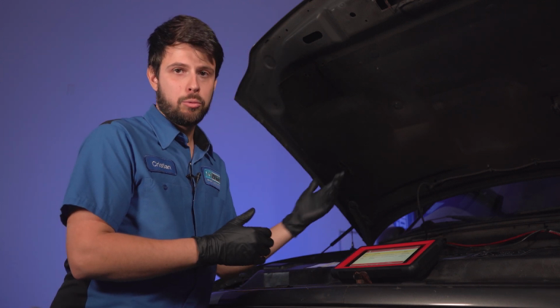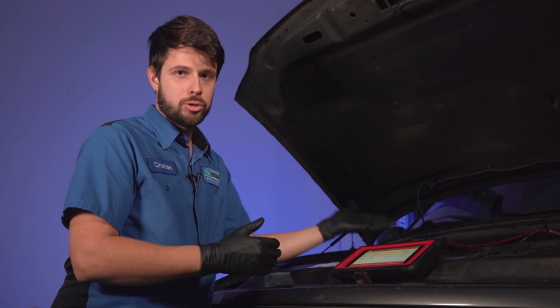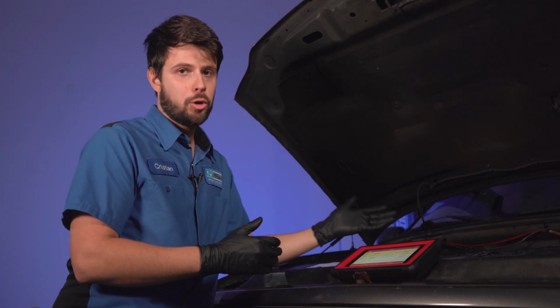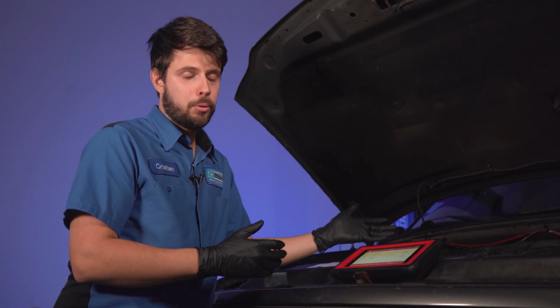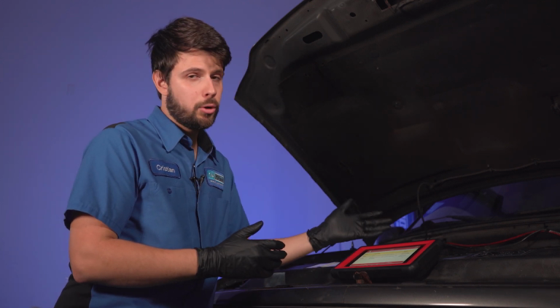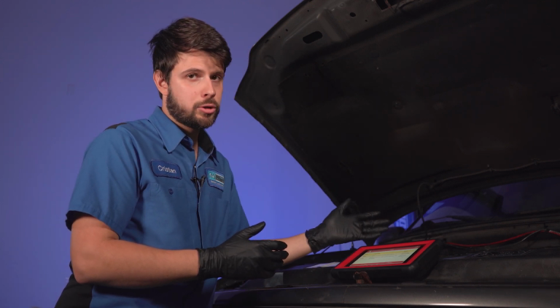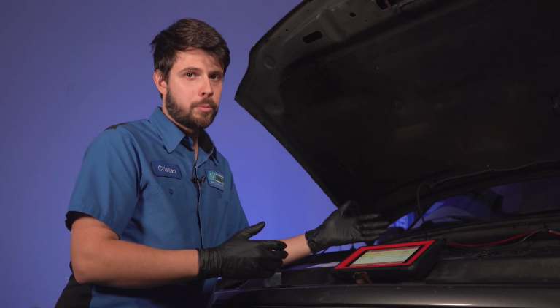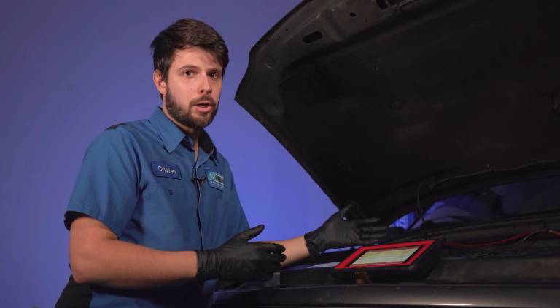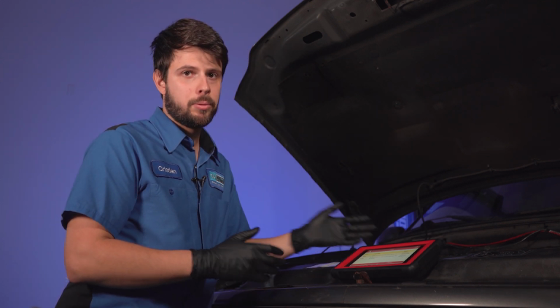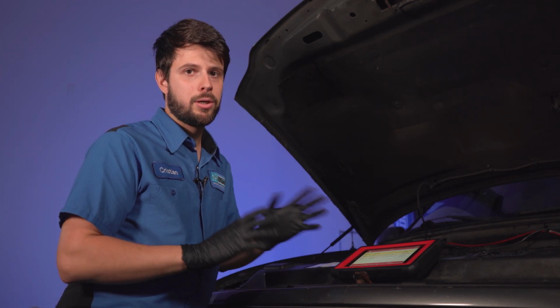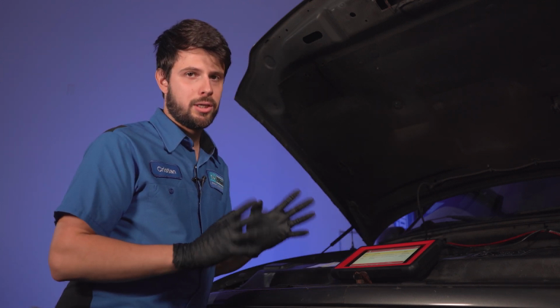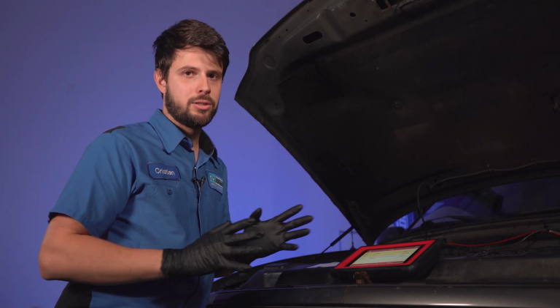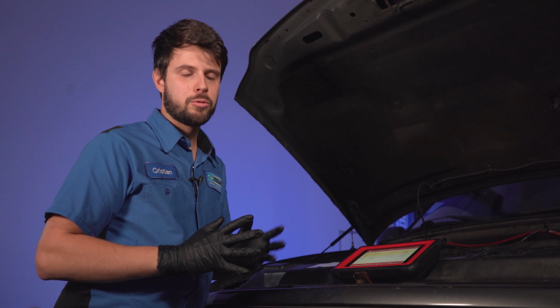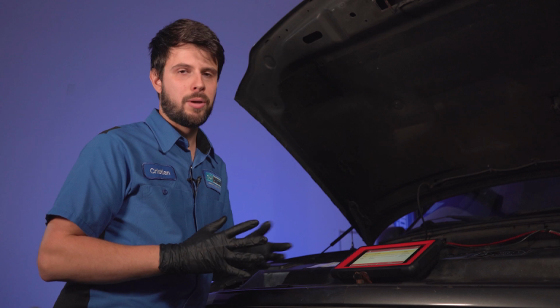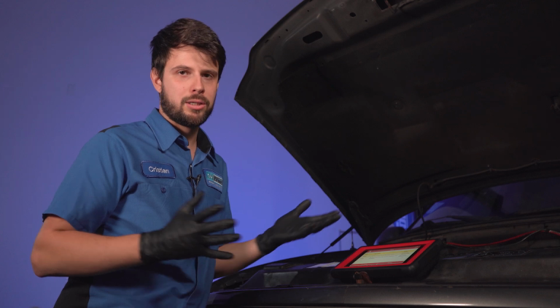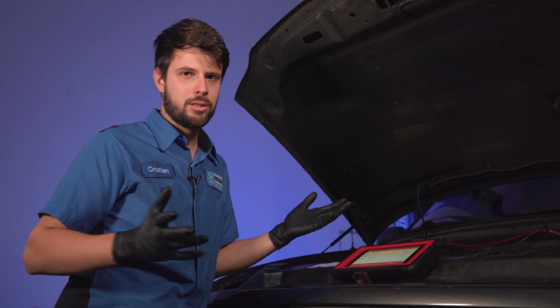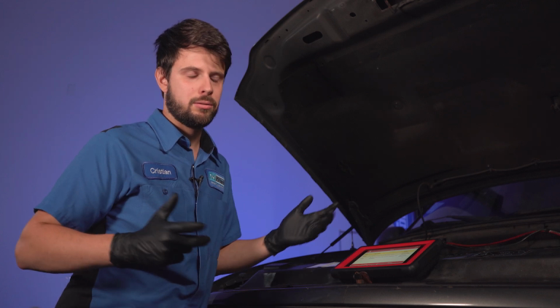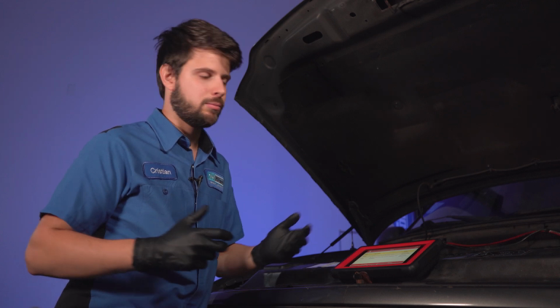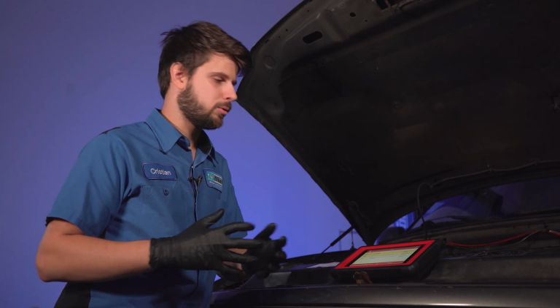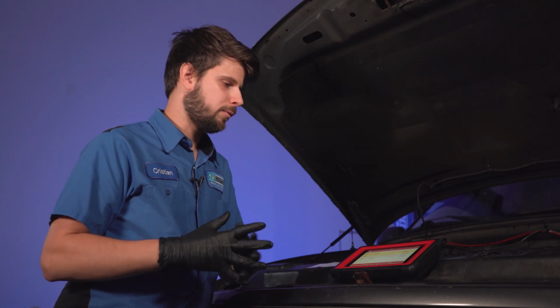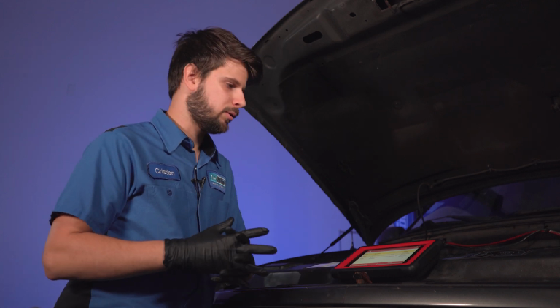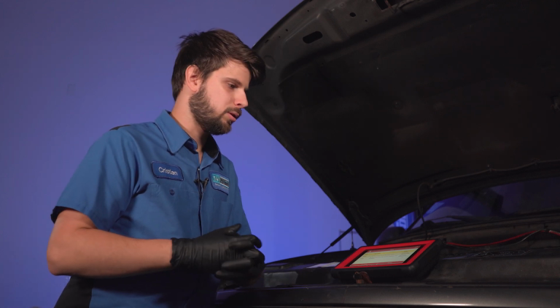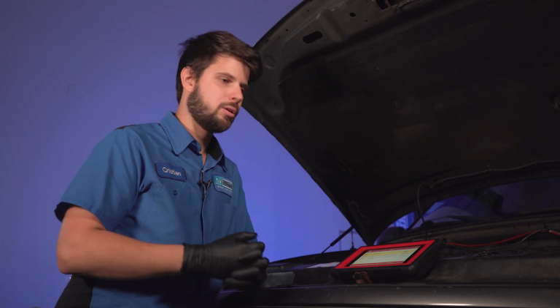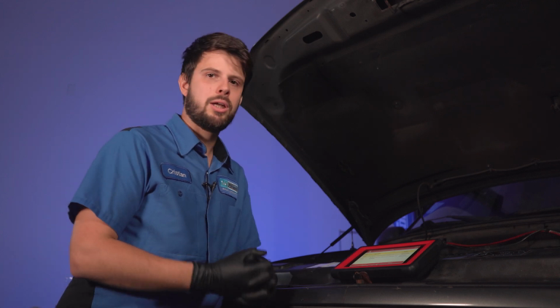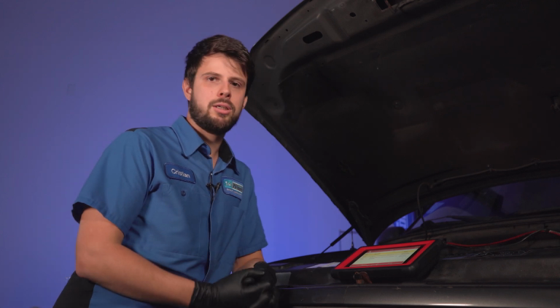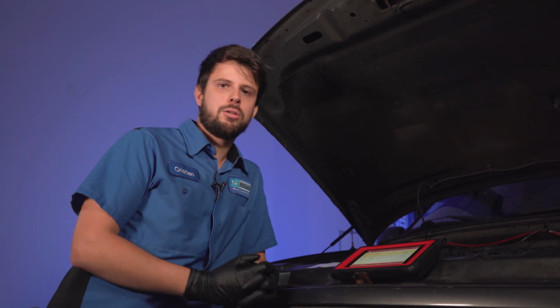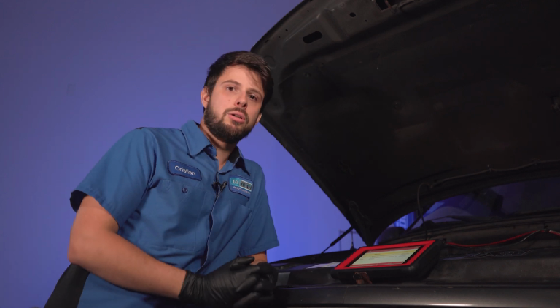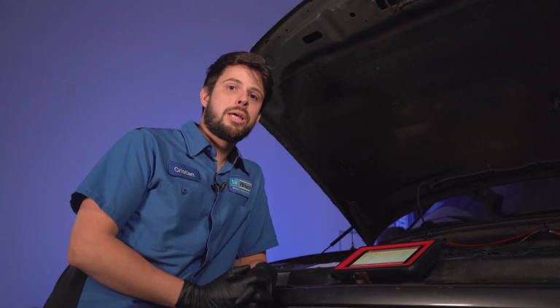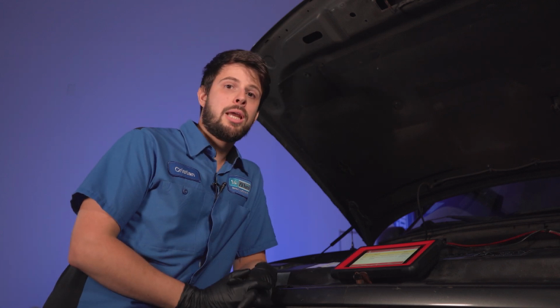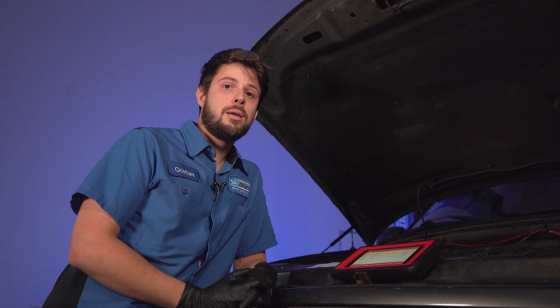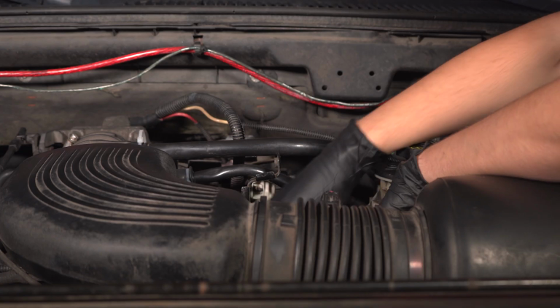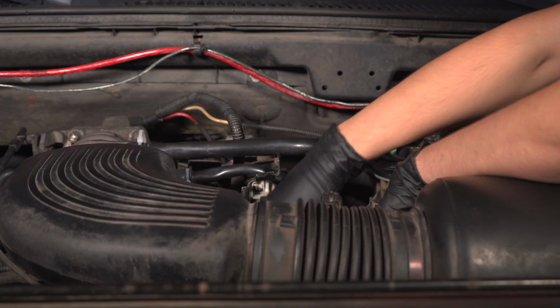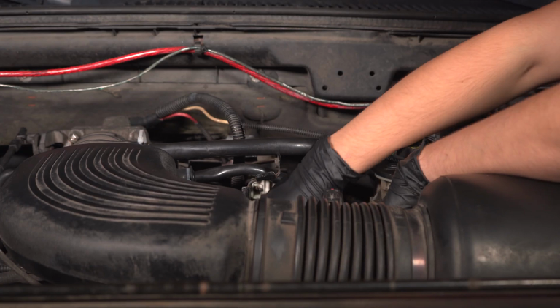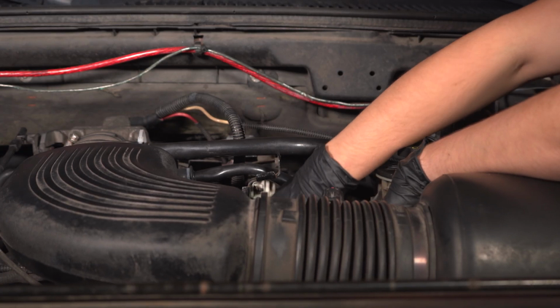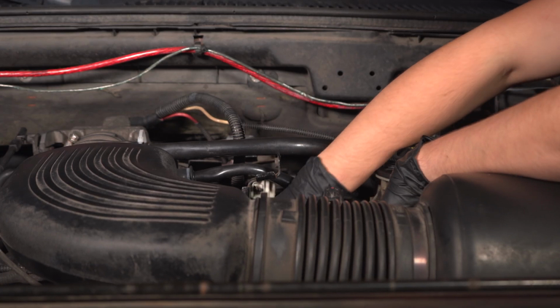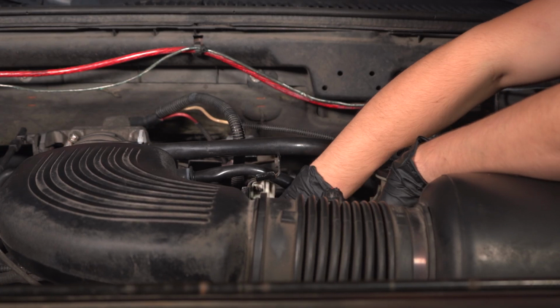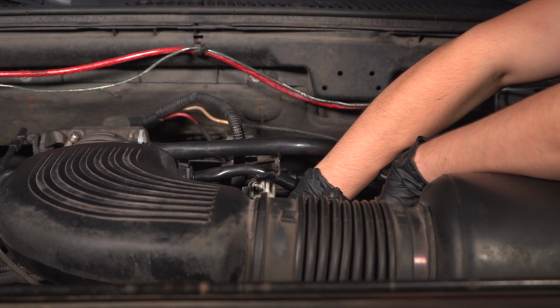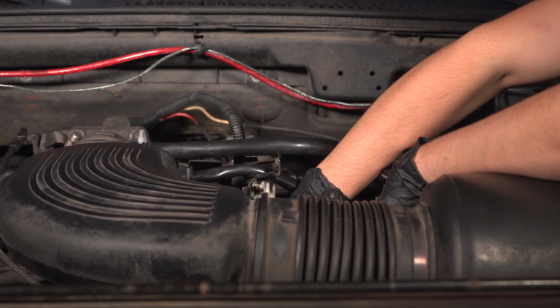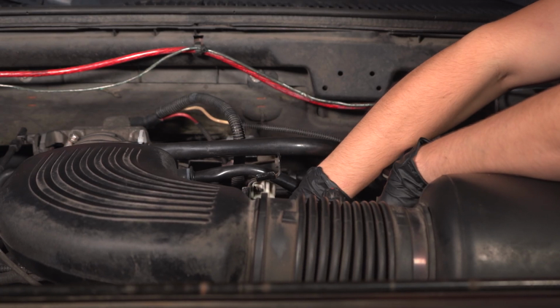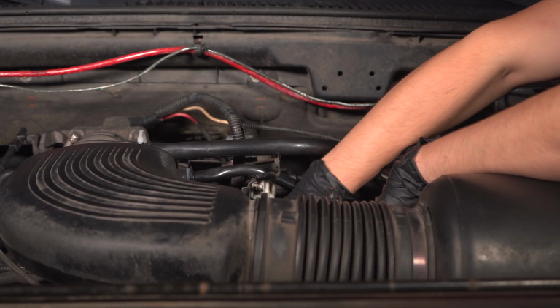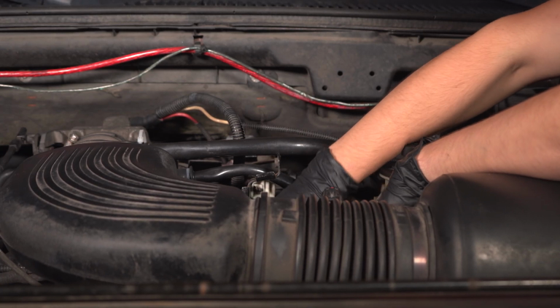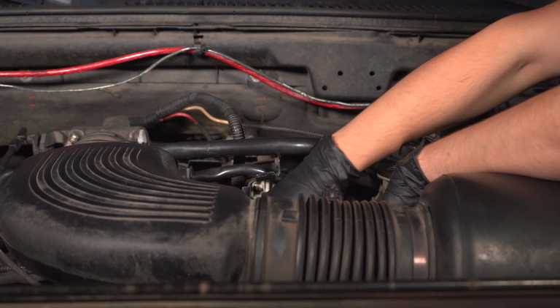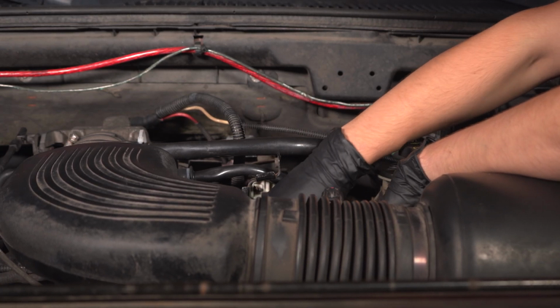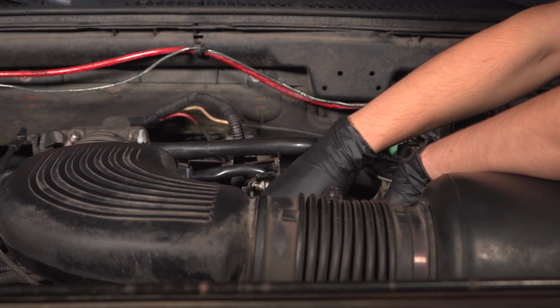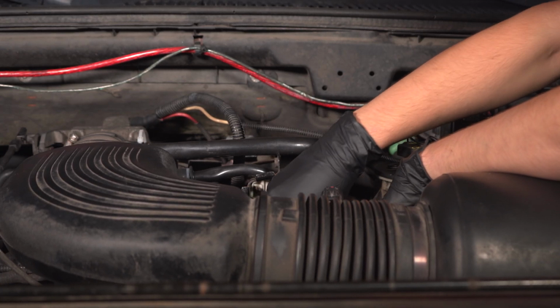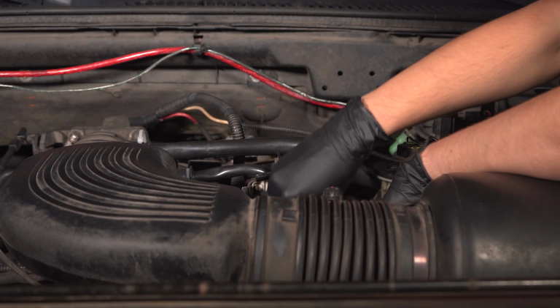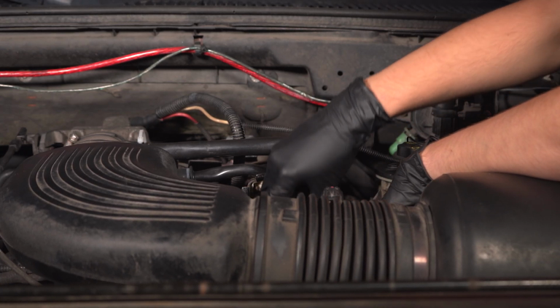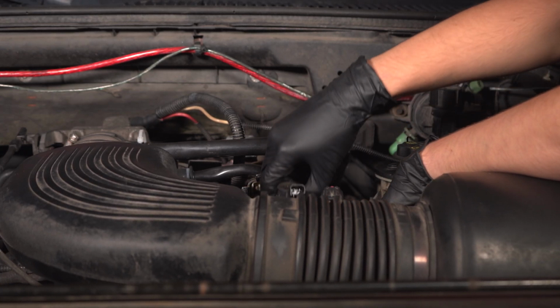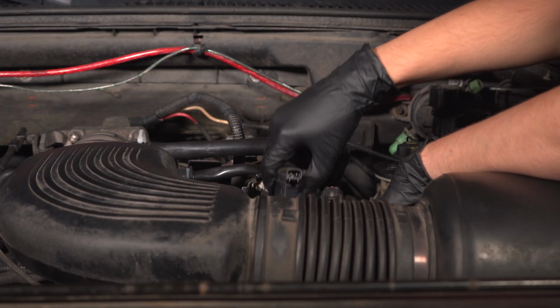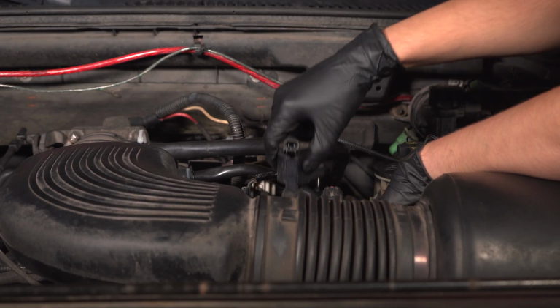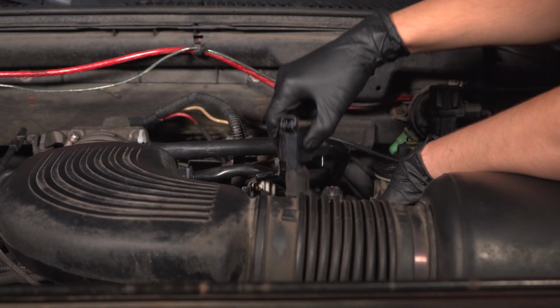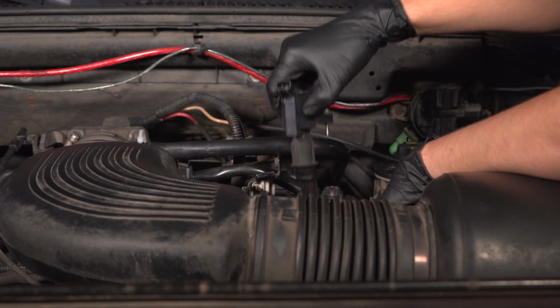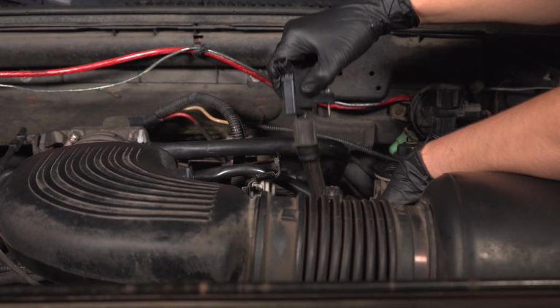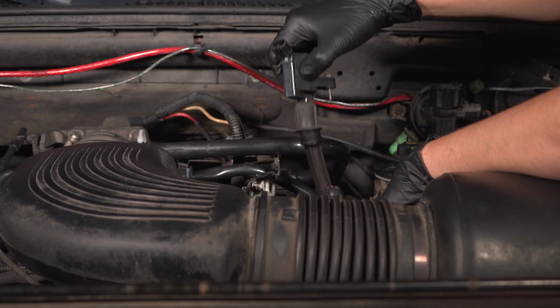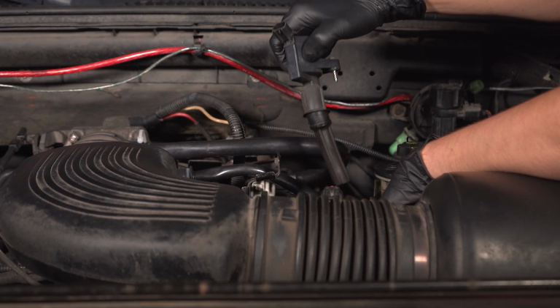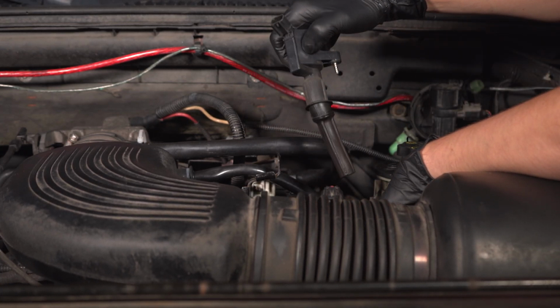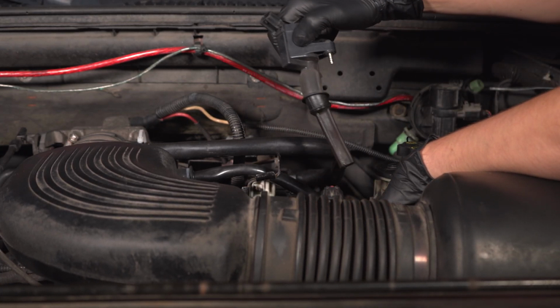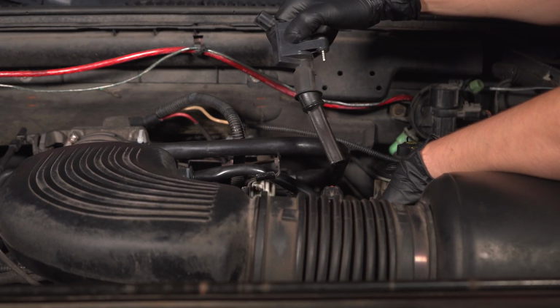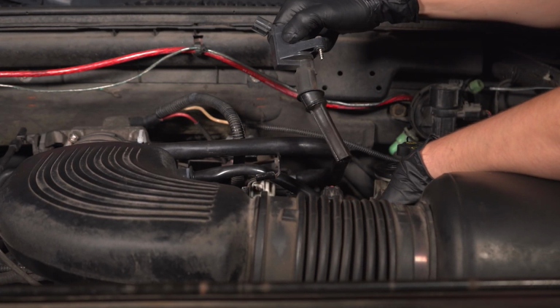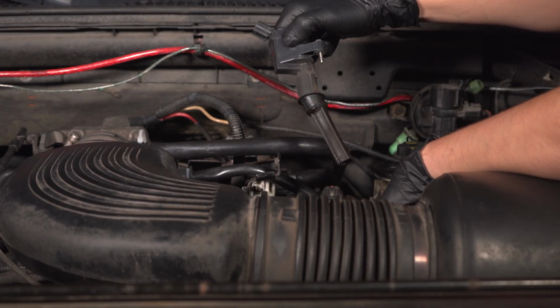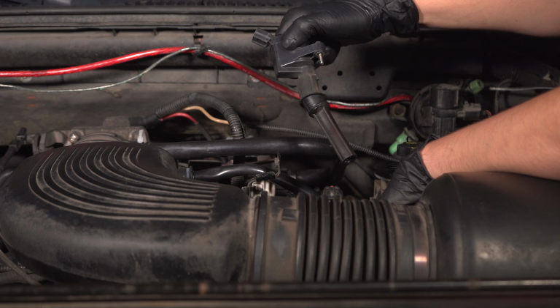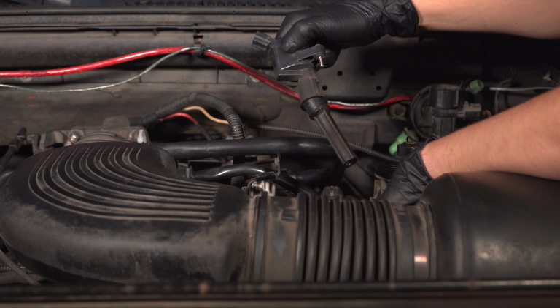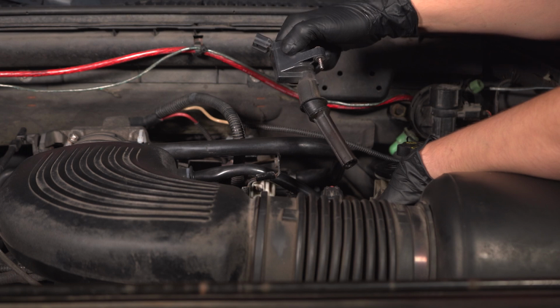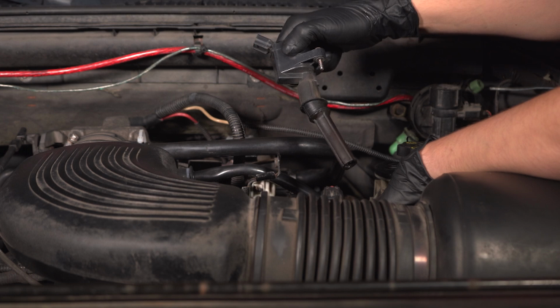I will still pull the spark plug and inspect it — it's obviously a good idea to look at it. But the ignition coil seems to be the fault, so let's look at that.